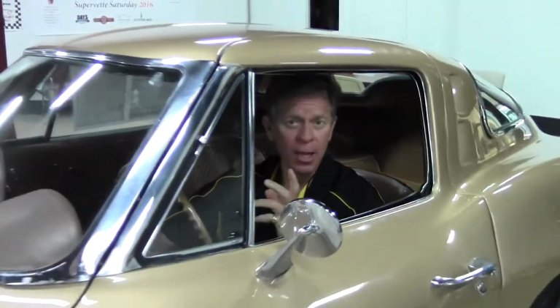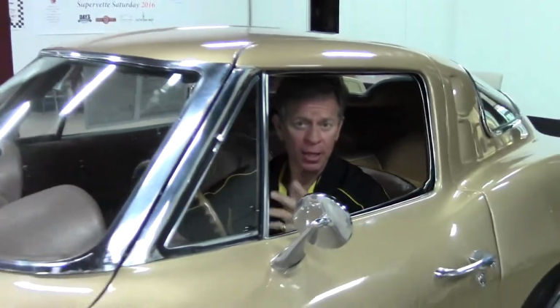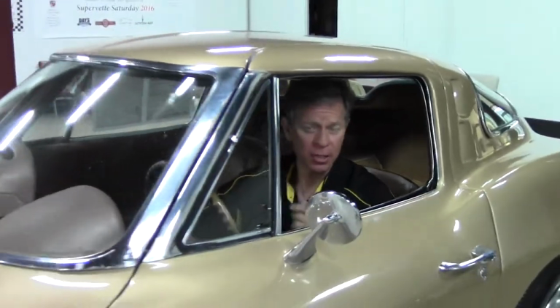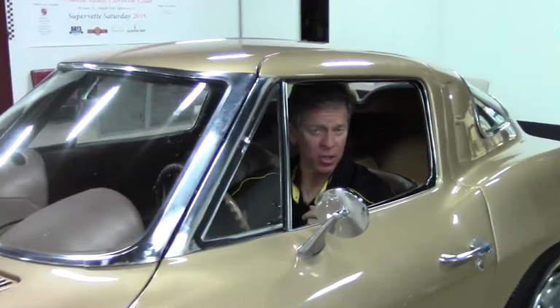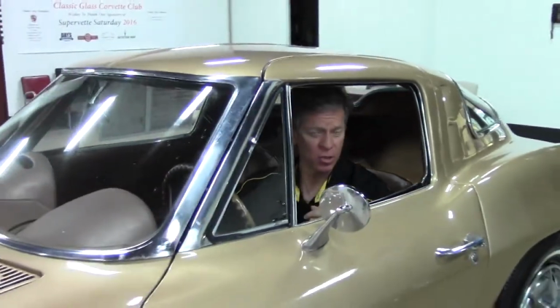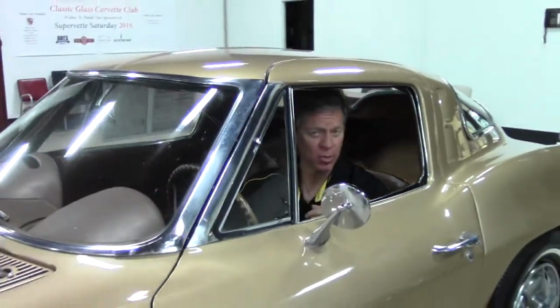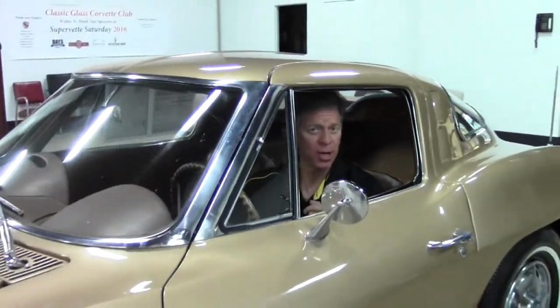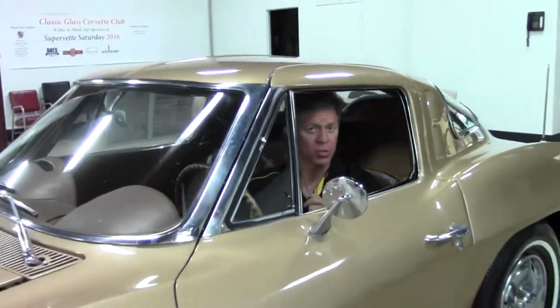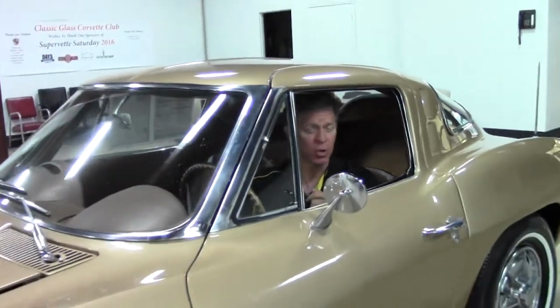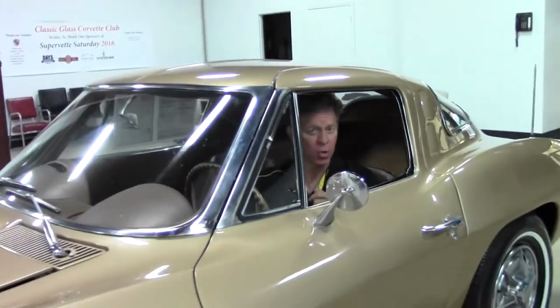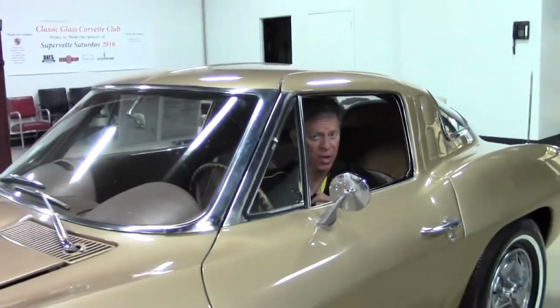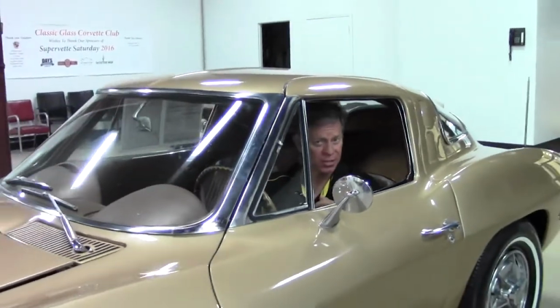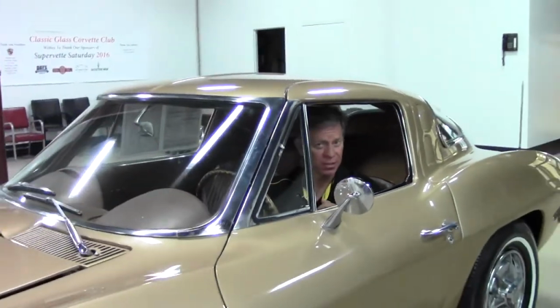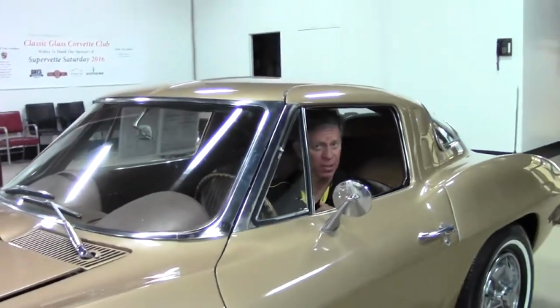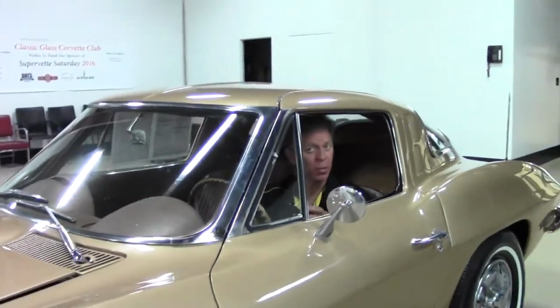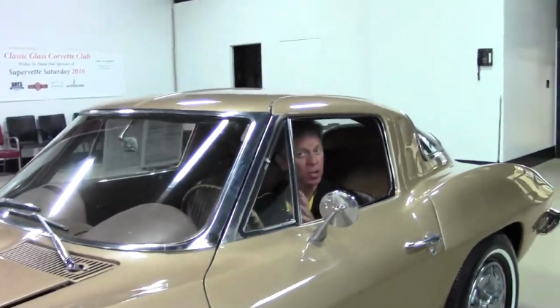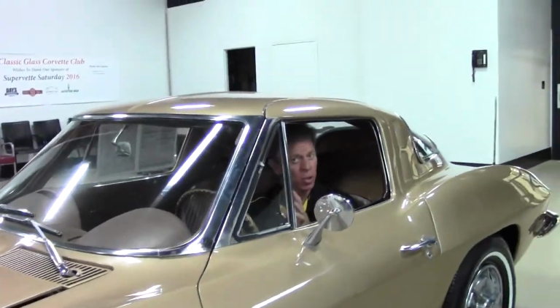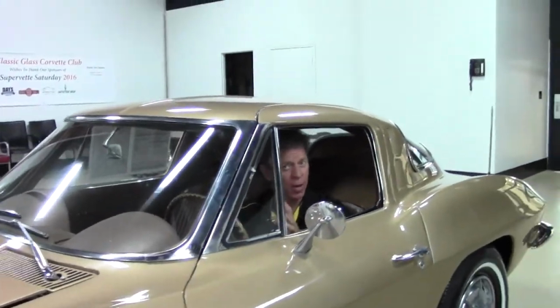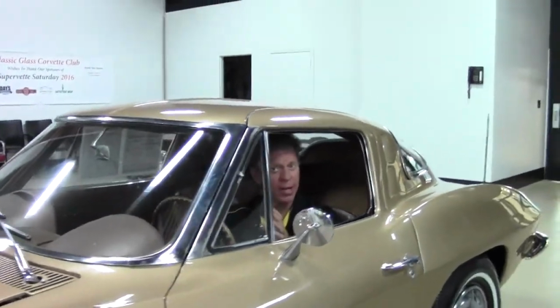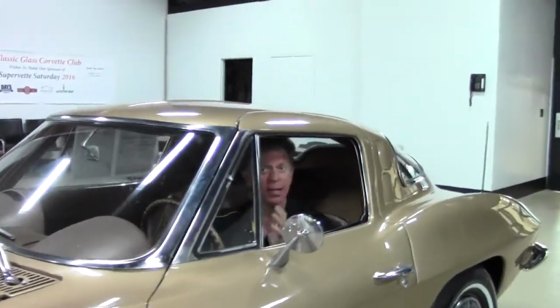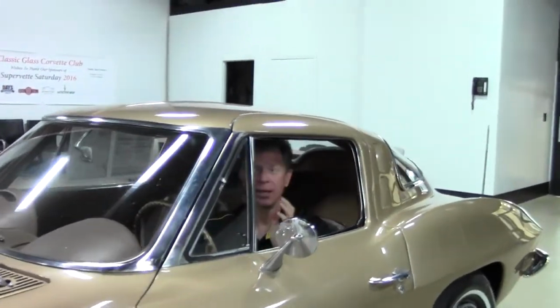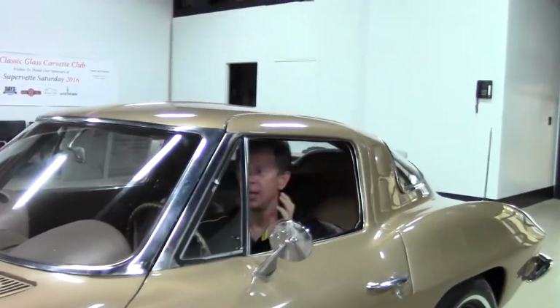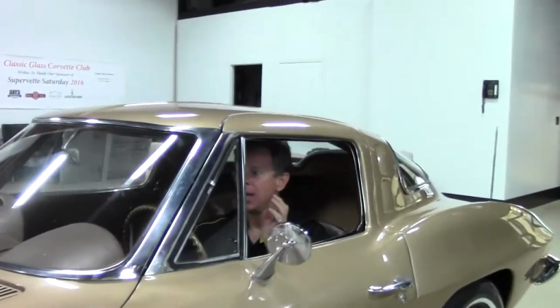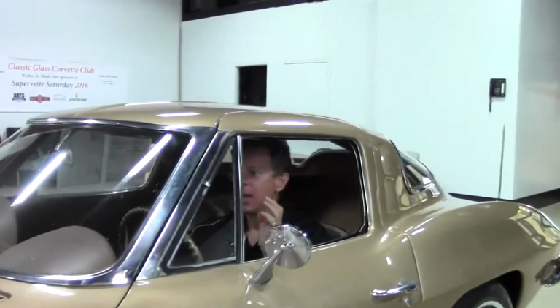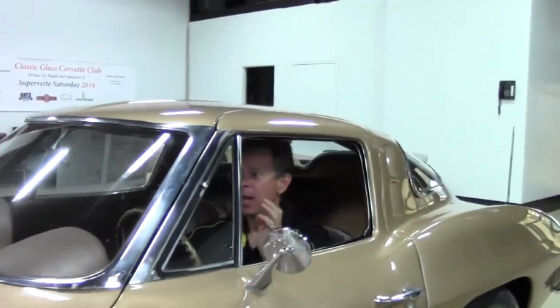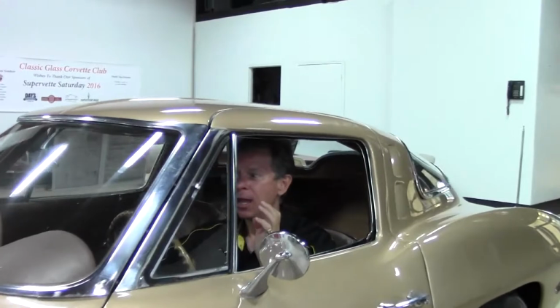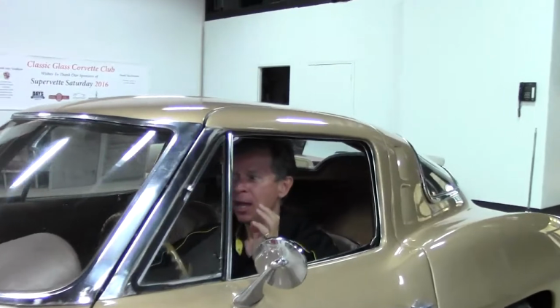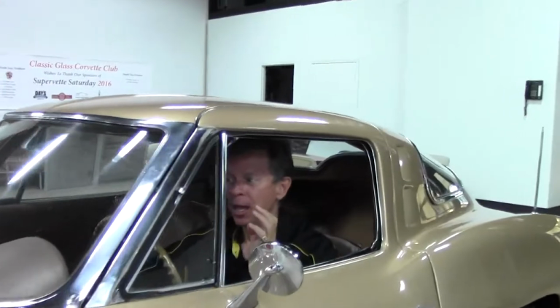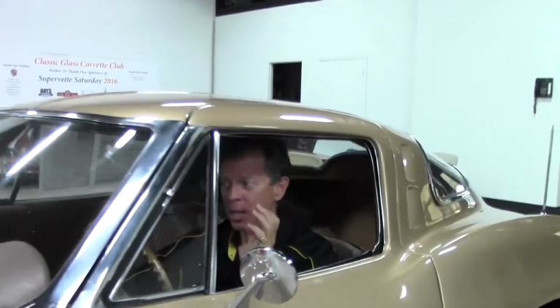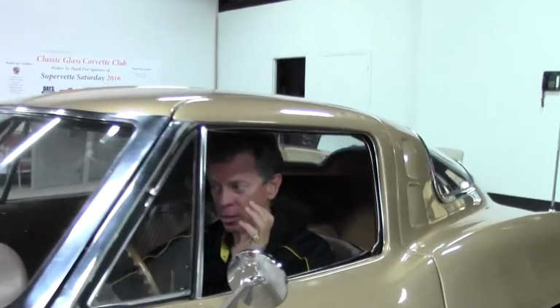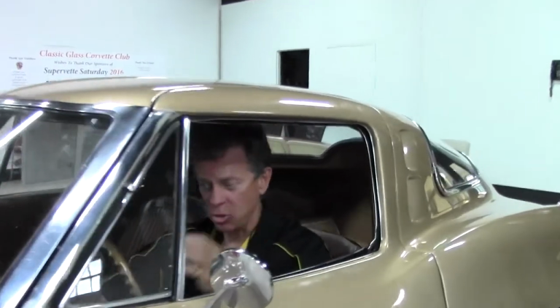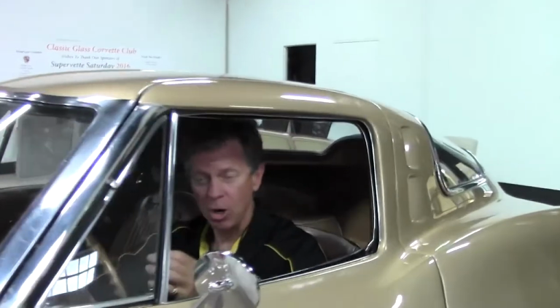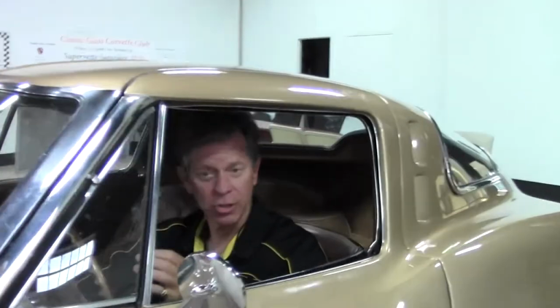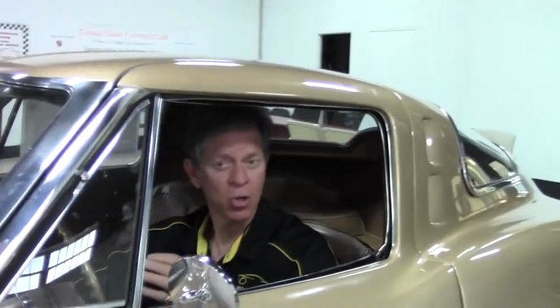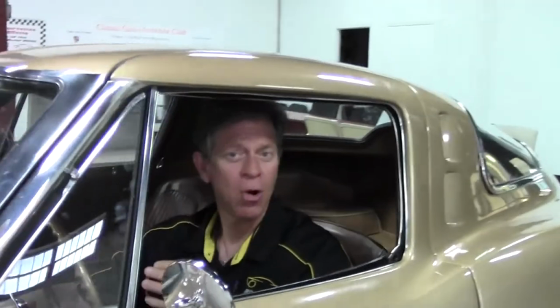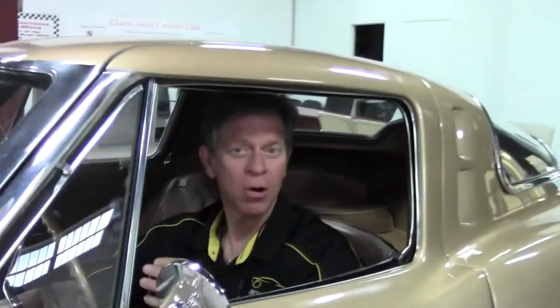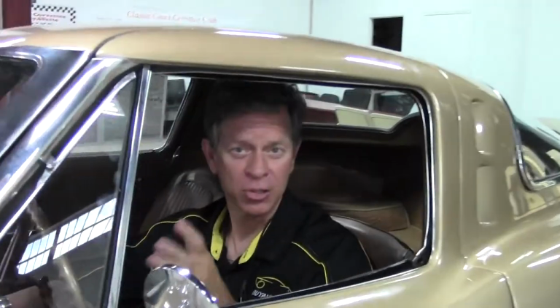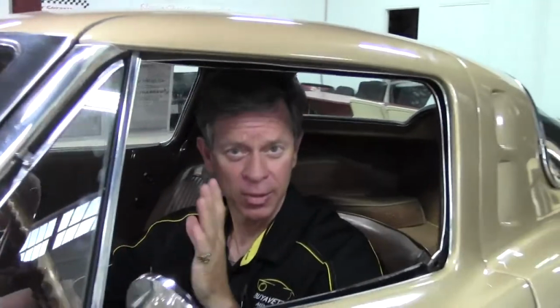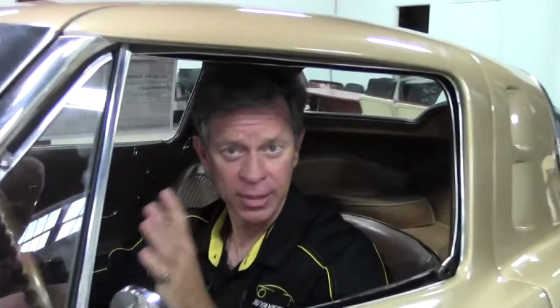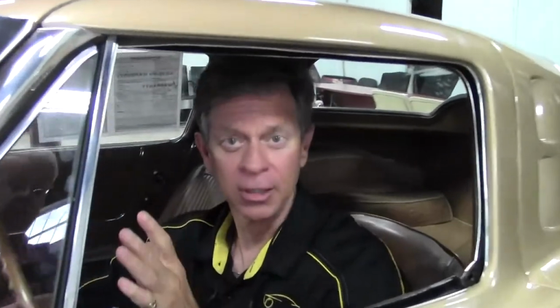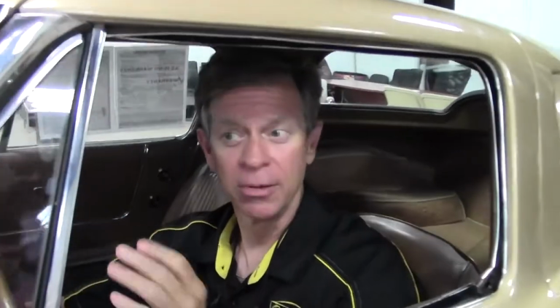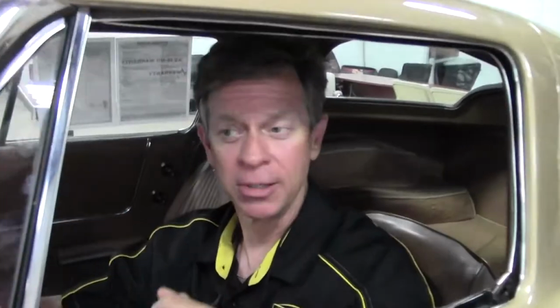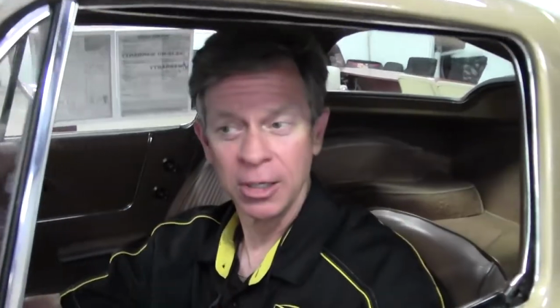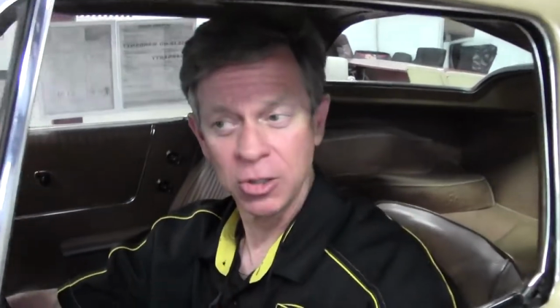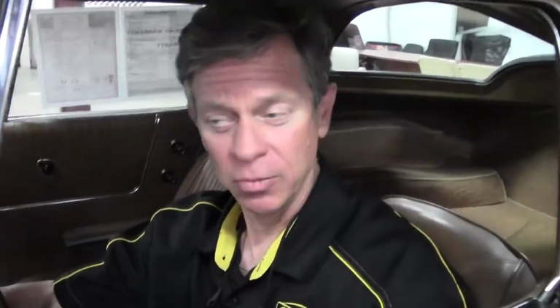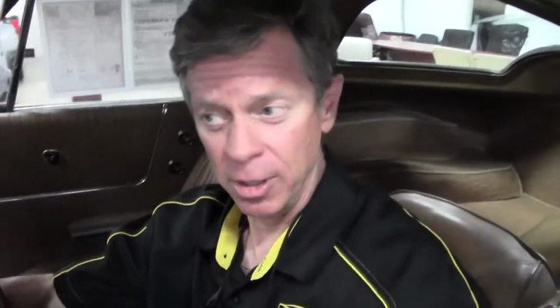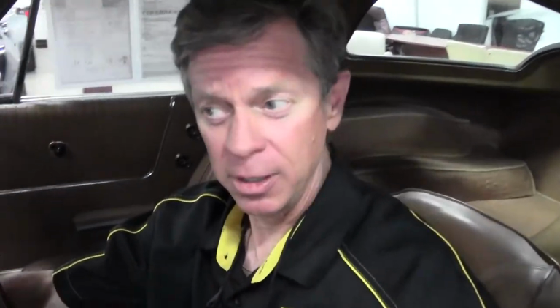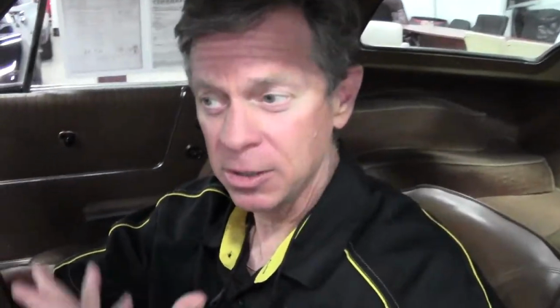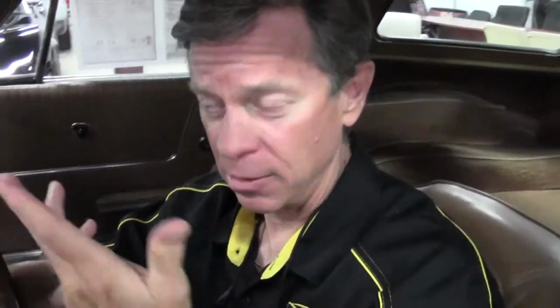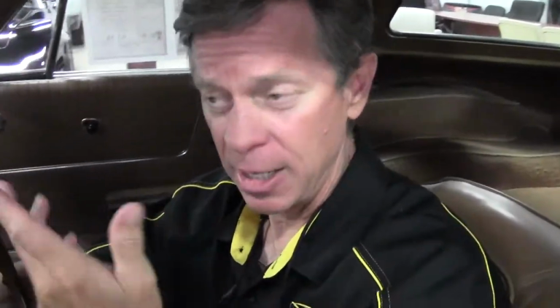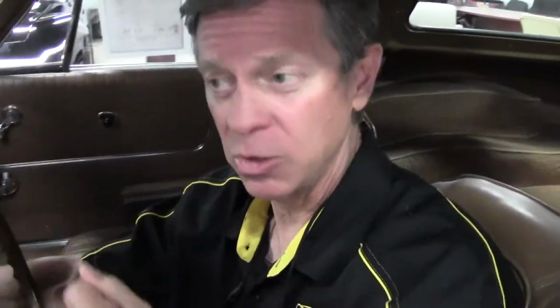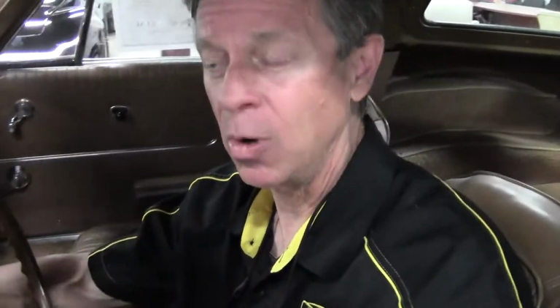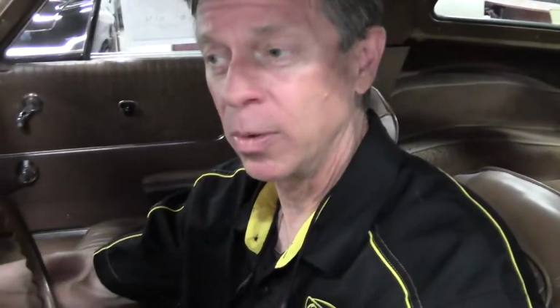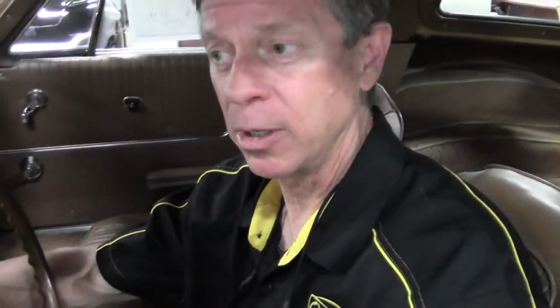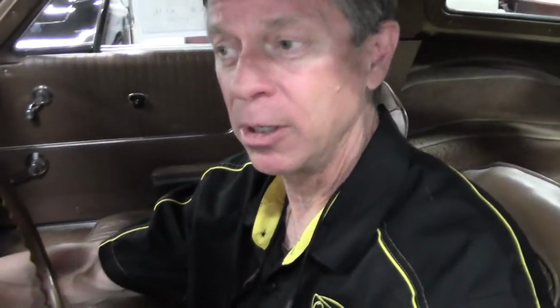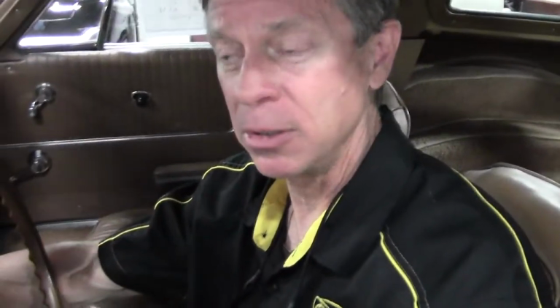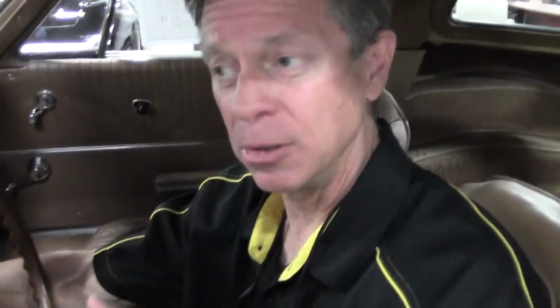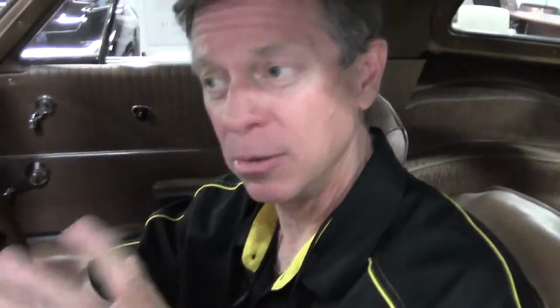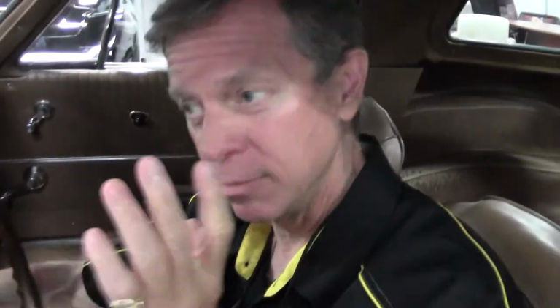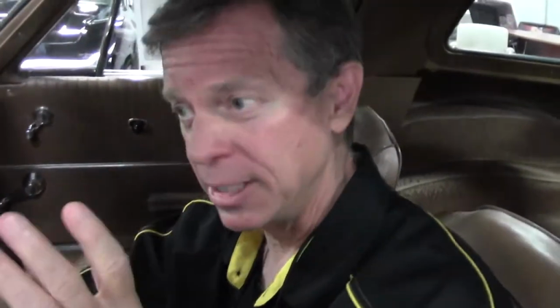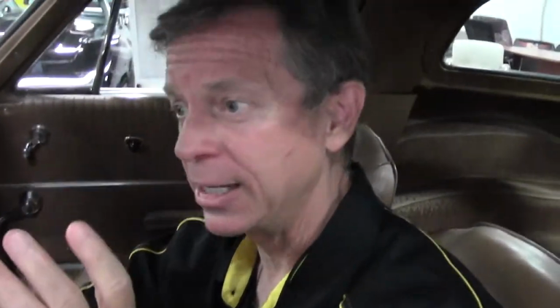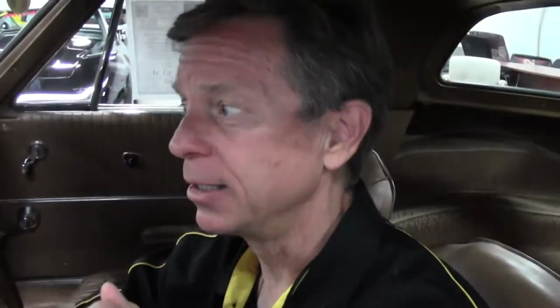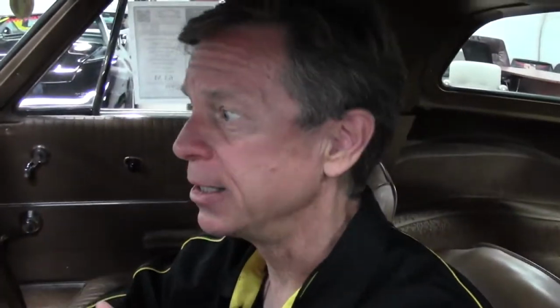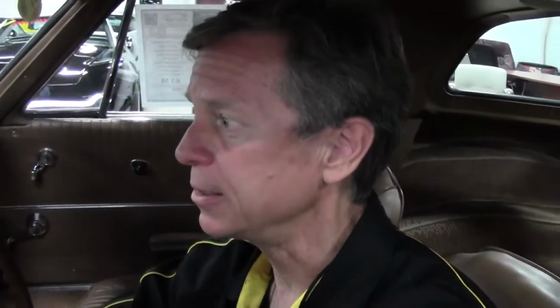The customer has requested that we crank and start the car so he can hear the engine running, so that's what we're going to do. Take a listen.